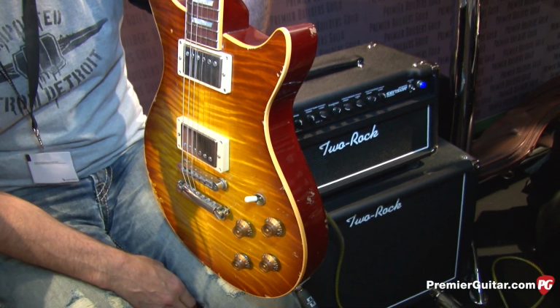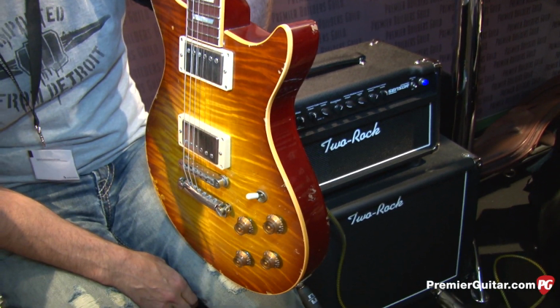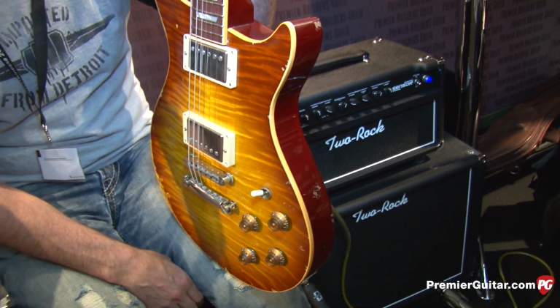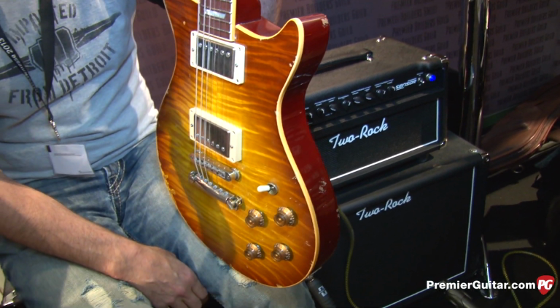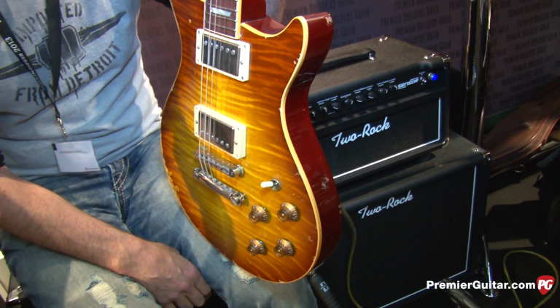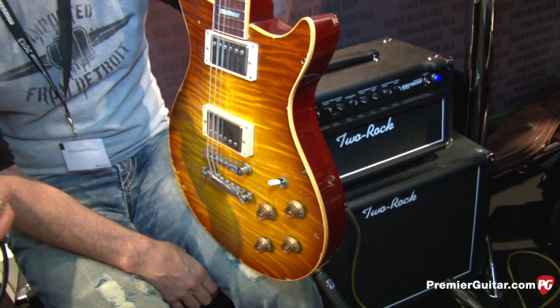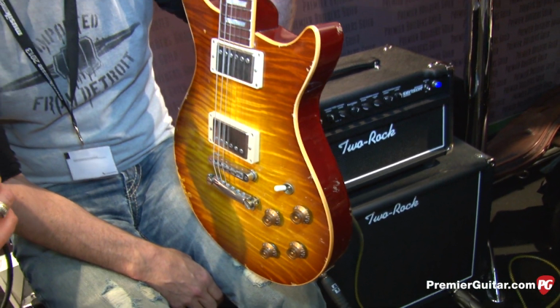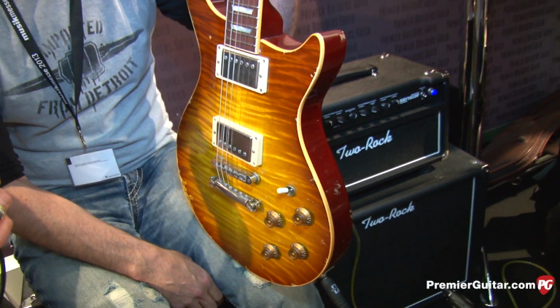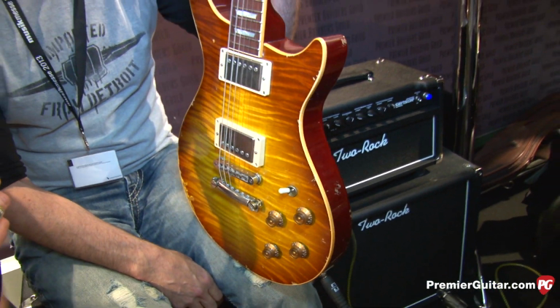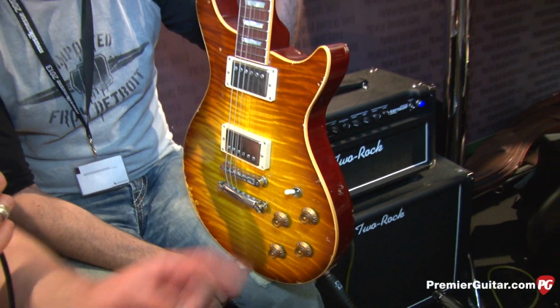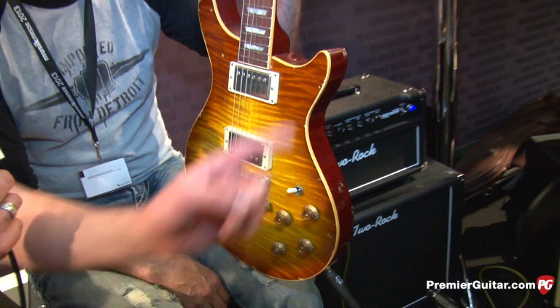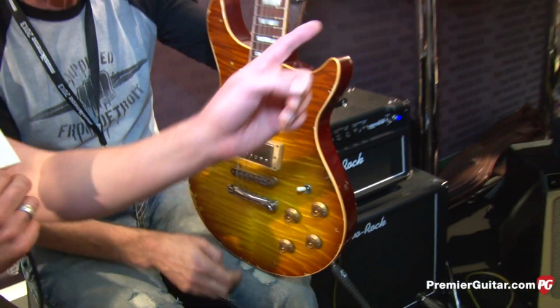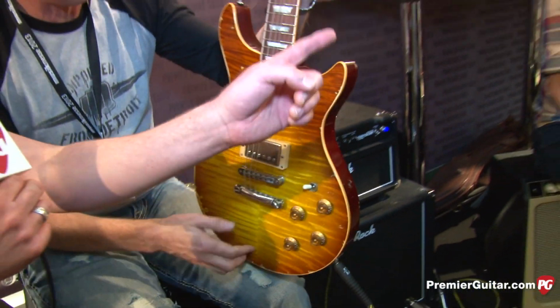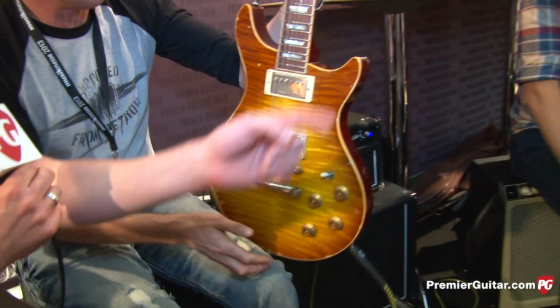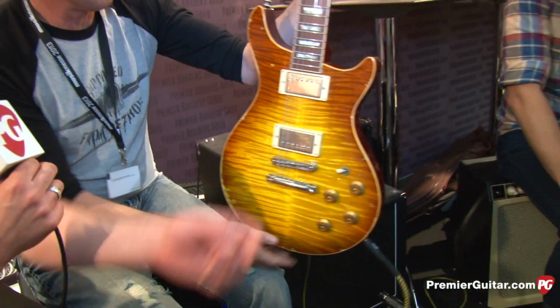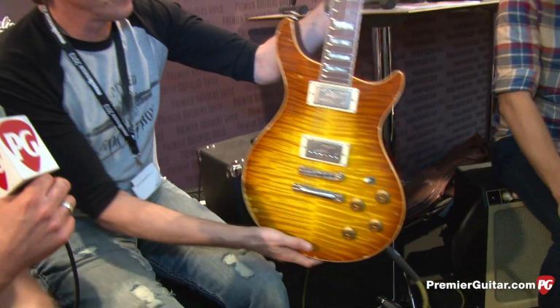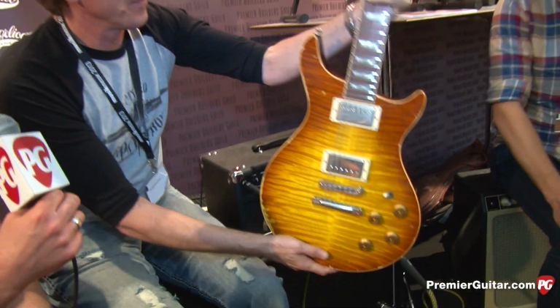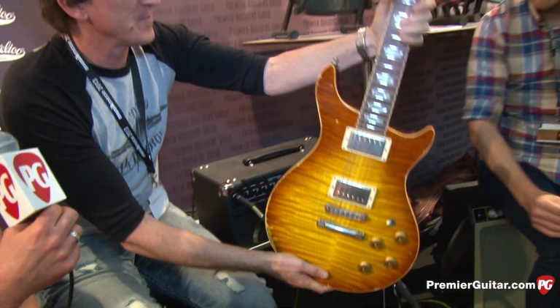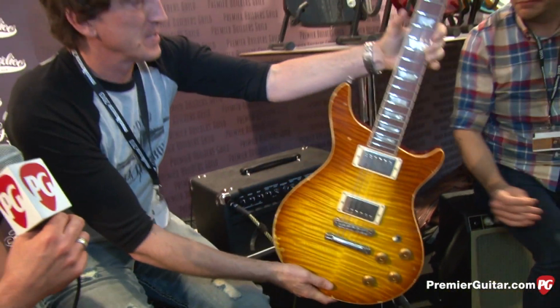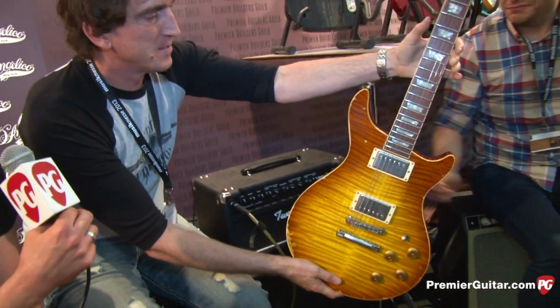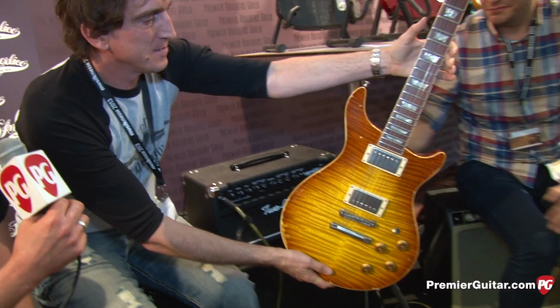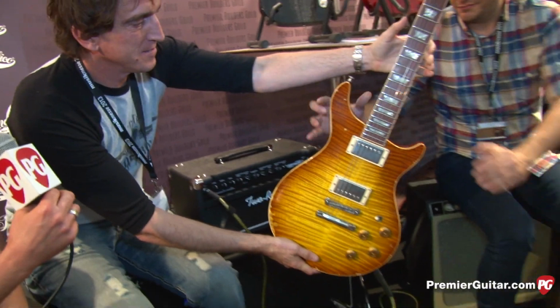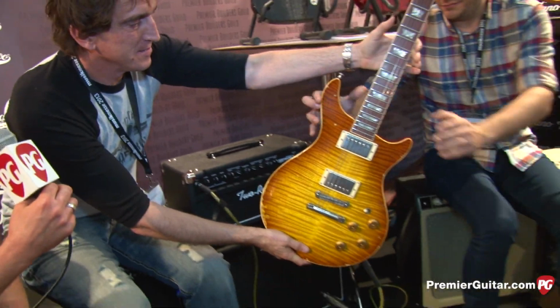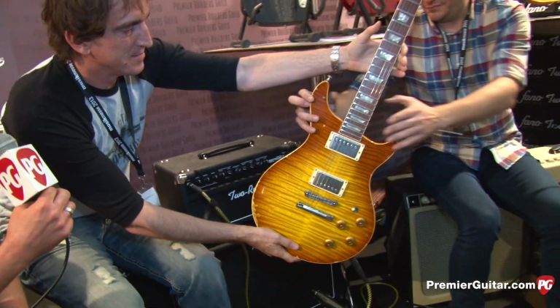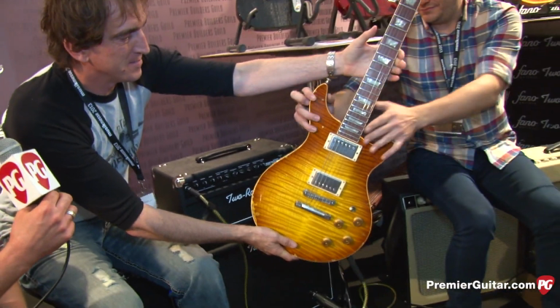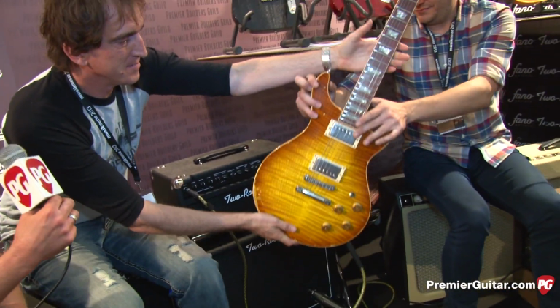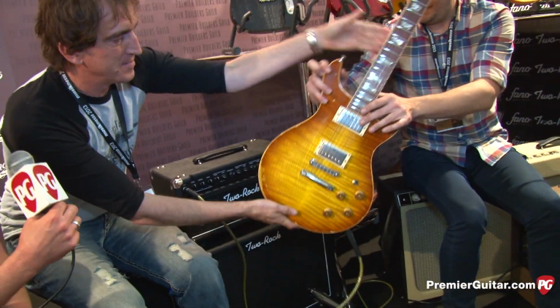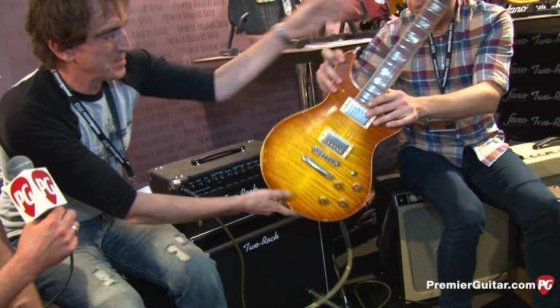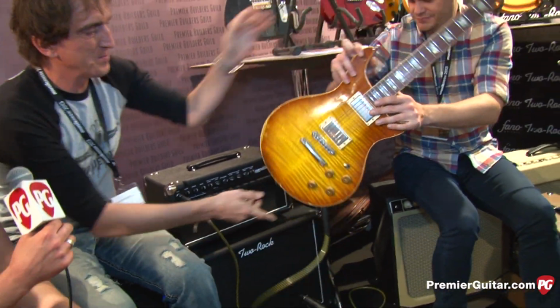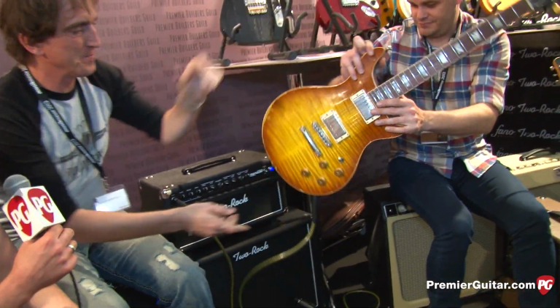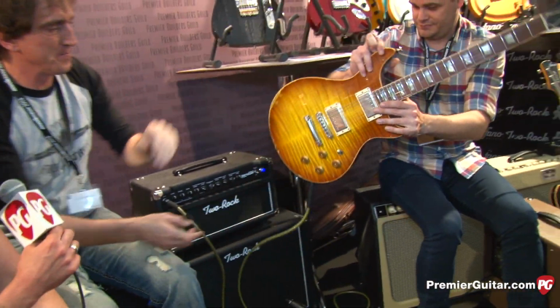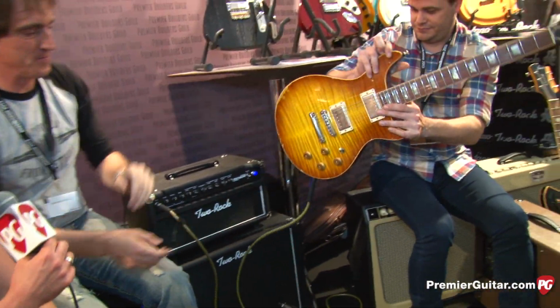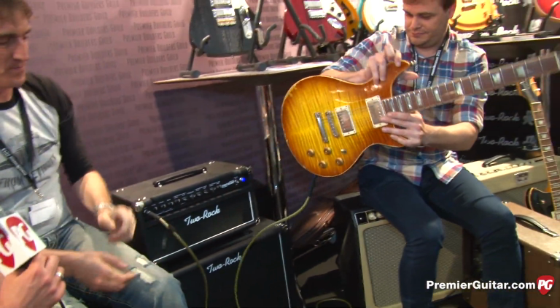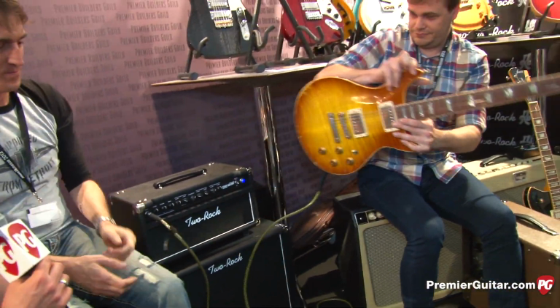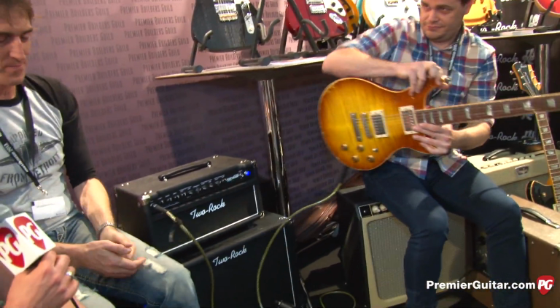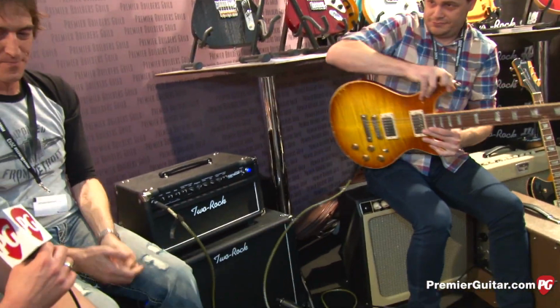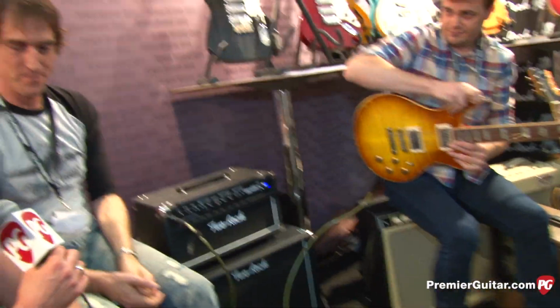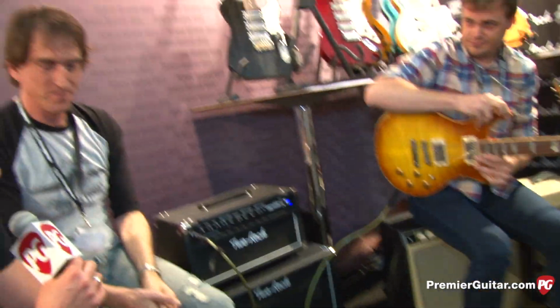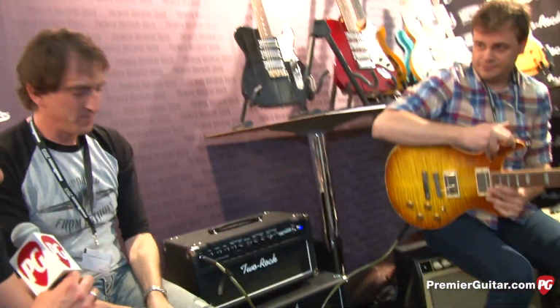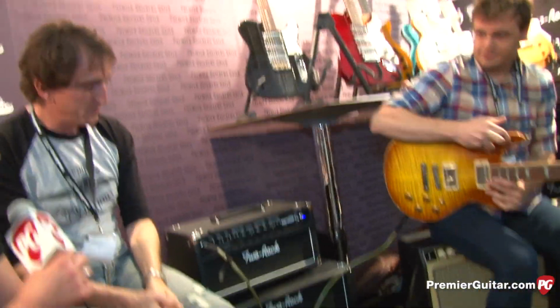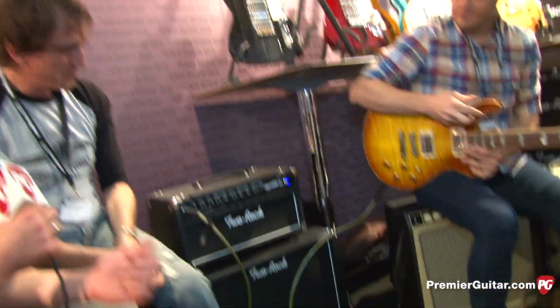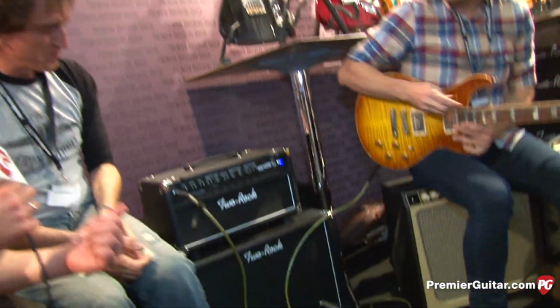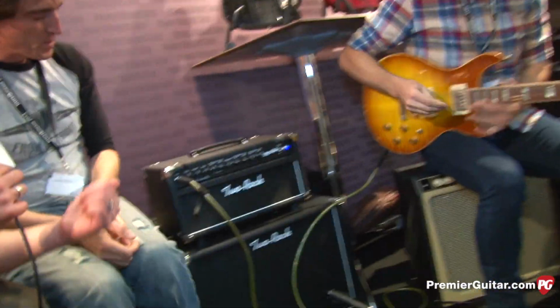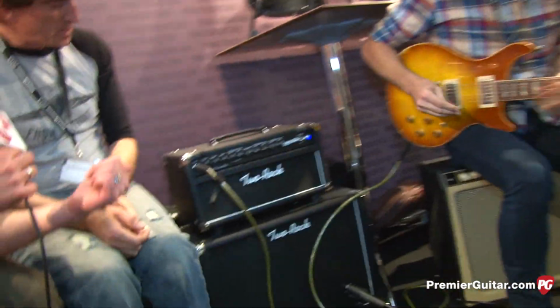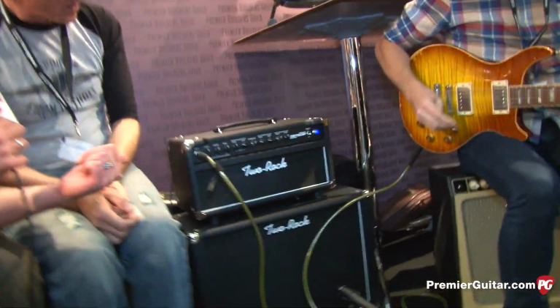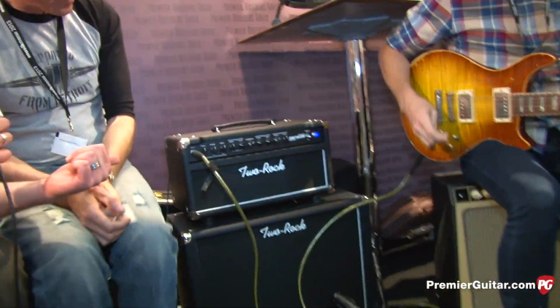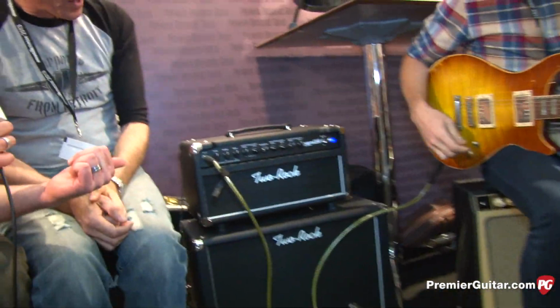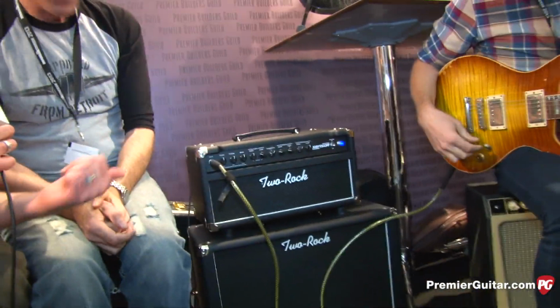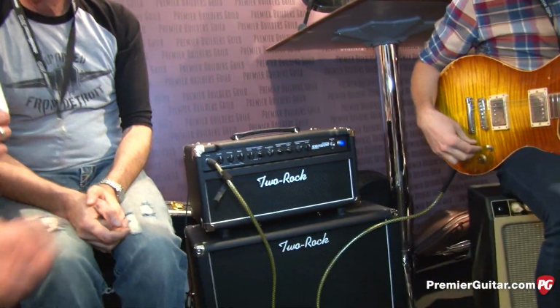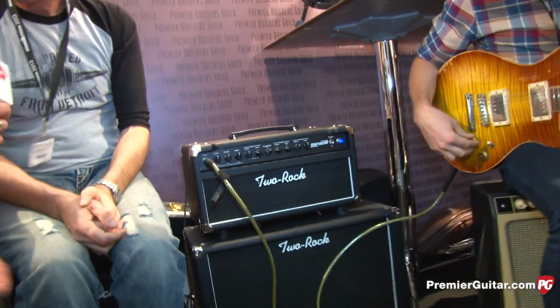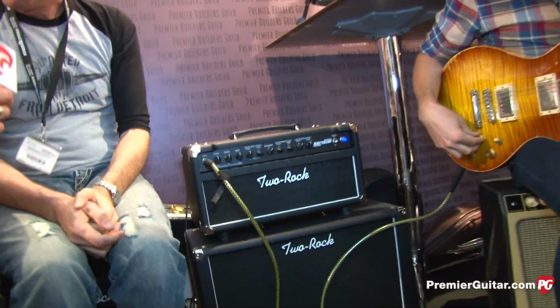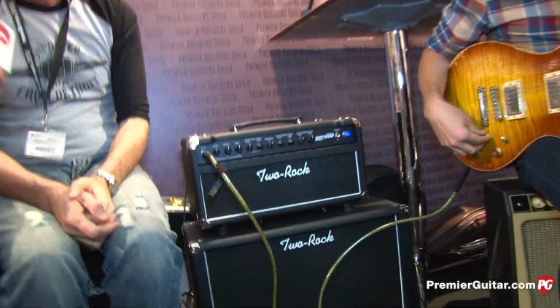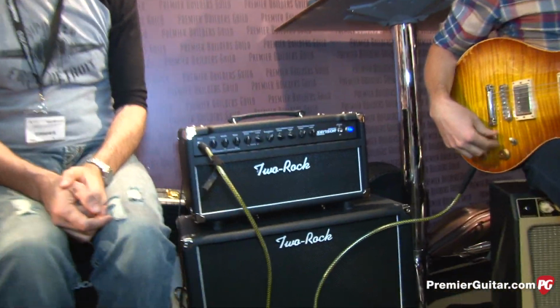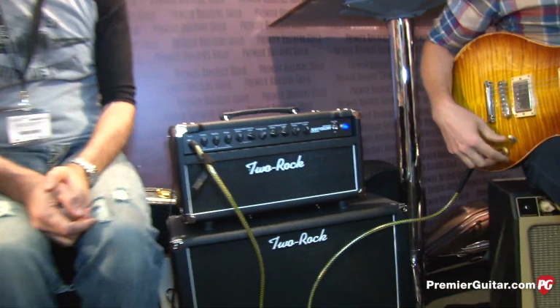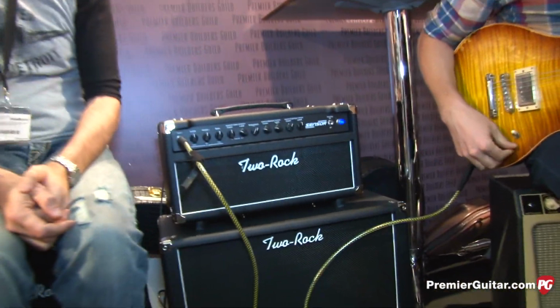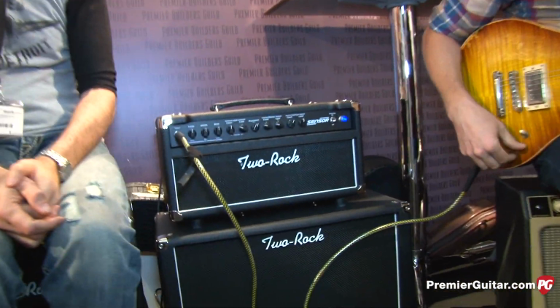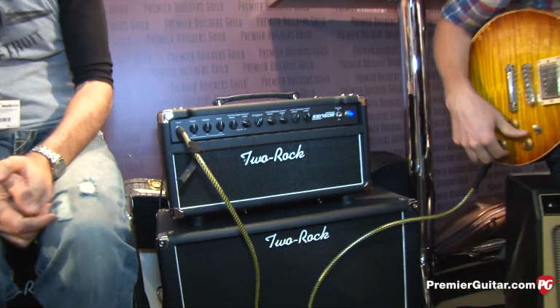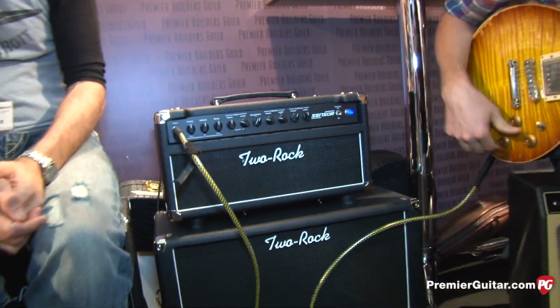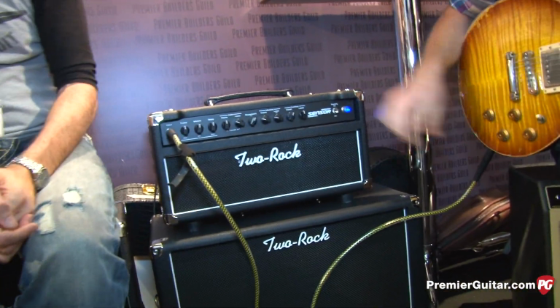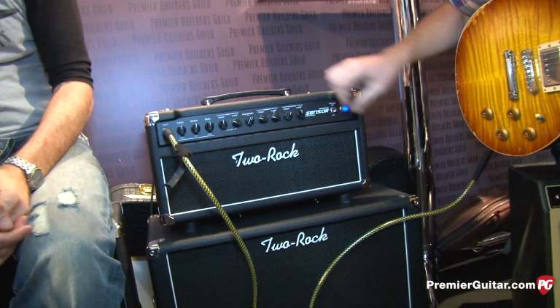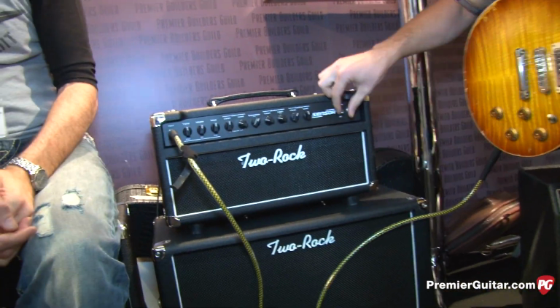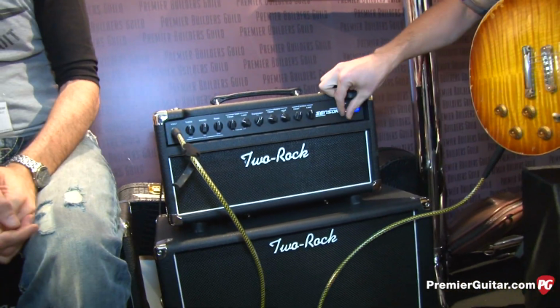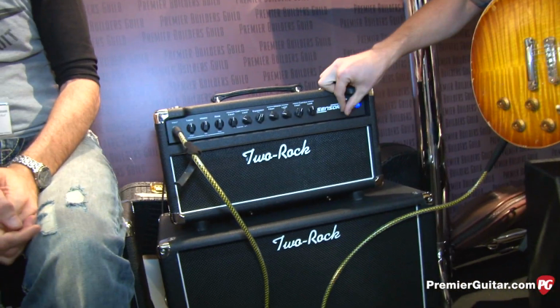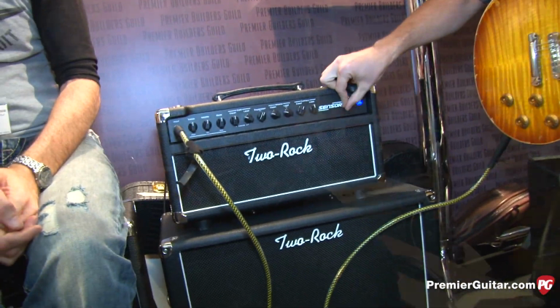All right, let's give that baby back to Adam and have him demo it. We're playing through a Two-Rock sensor. Two-Rock sensor.